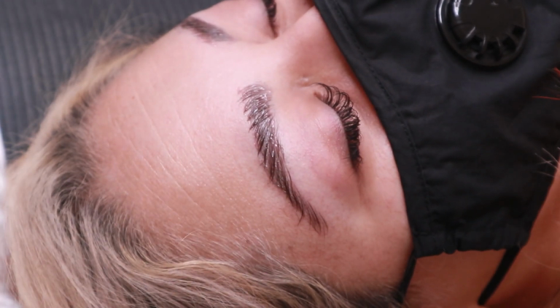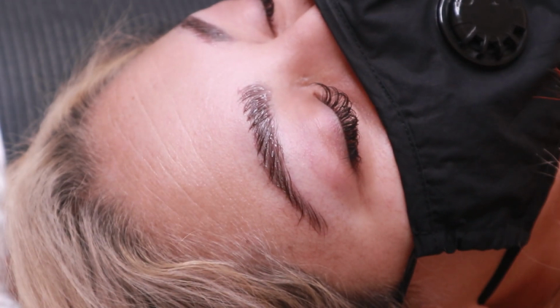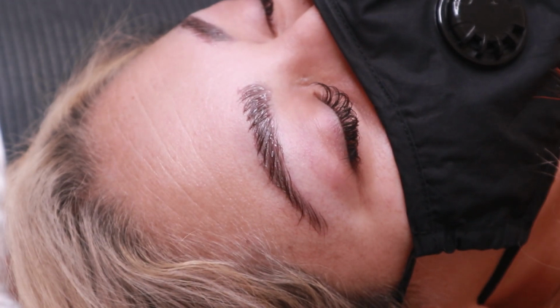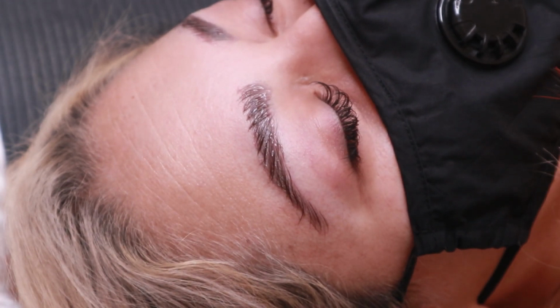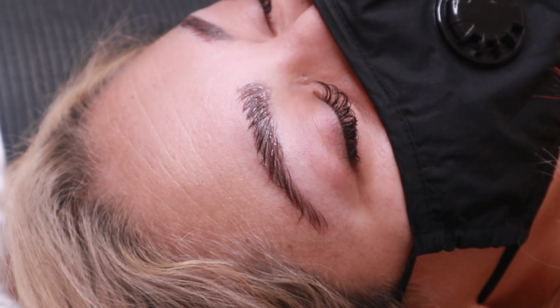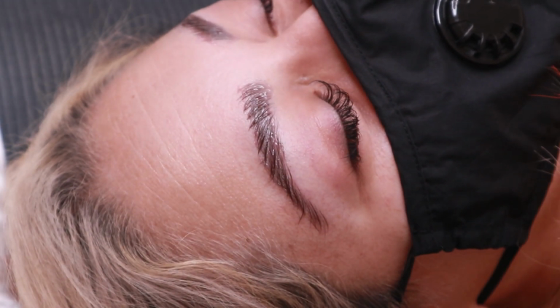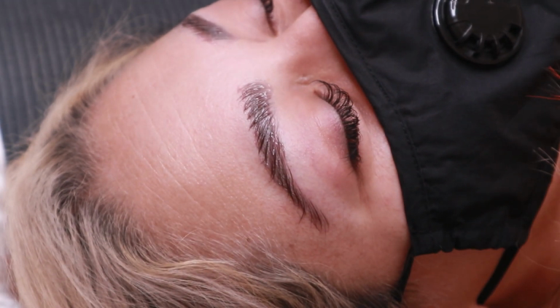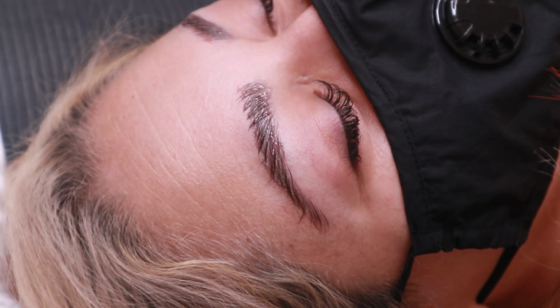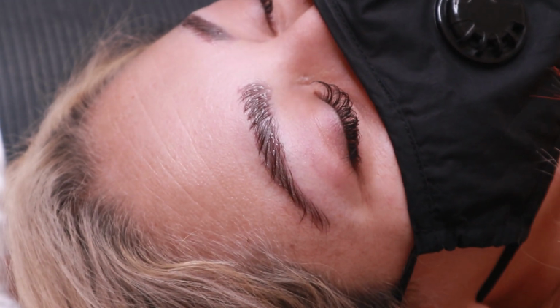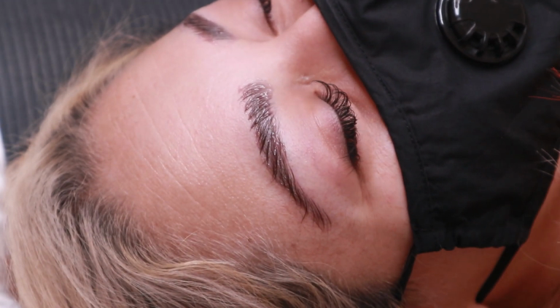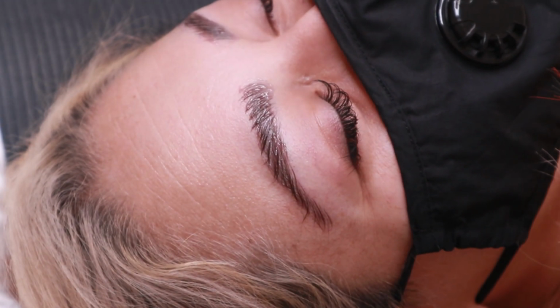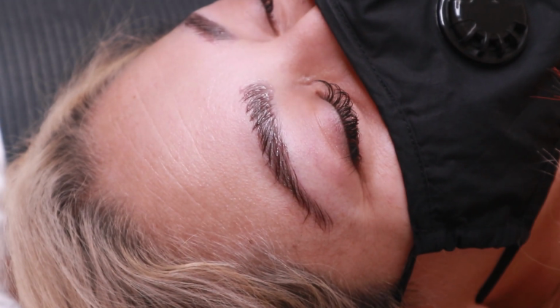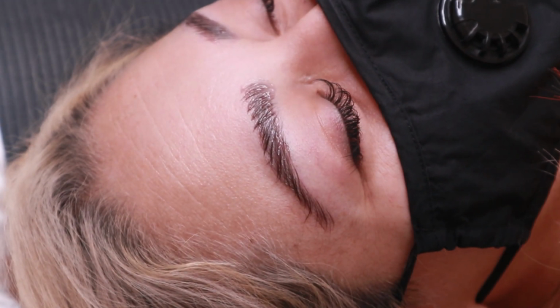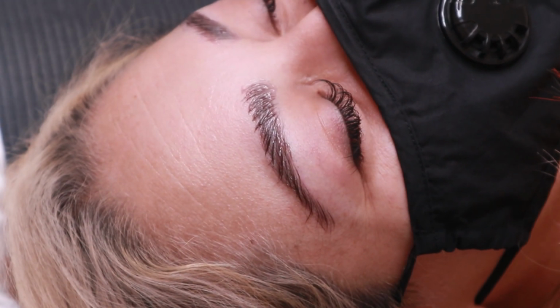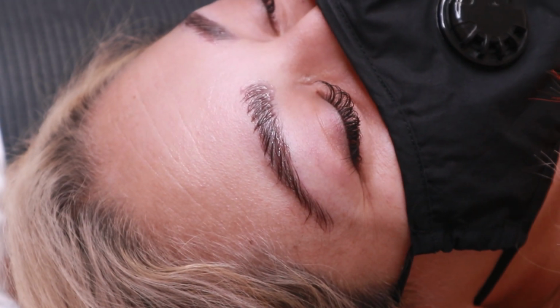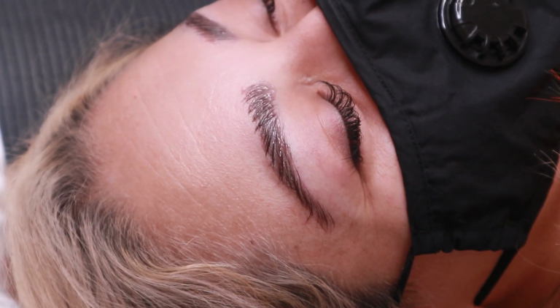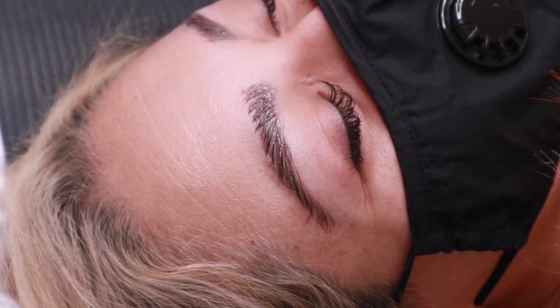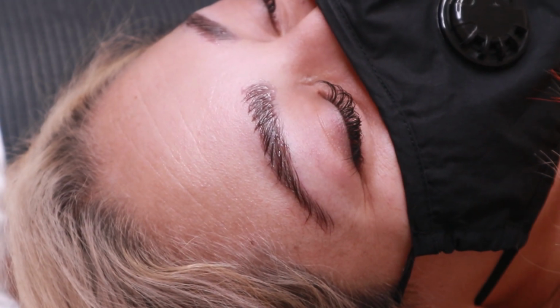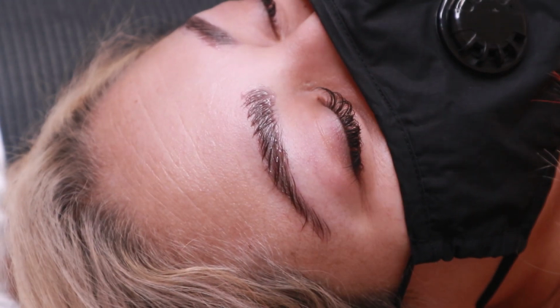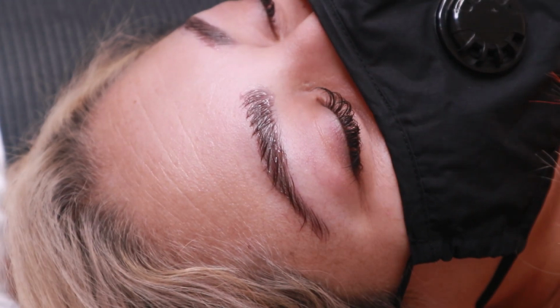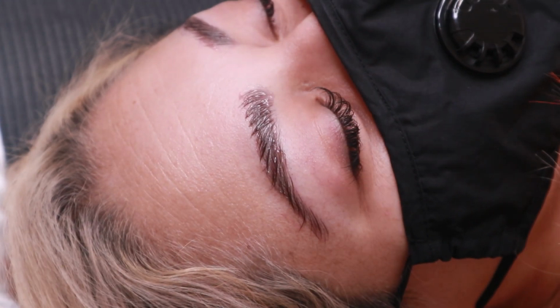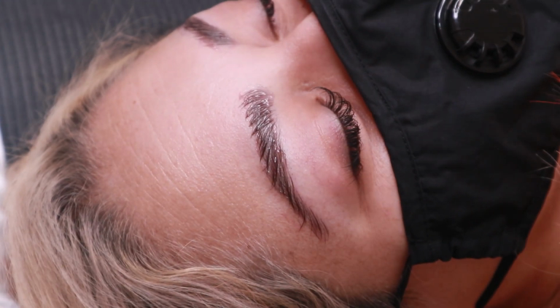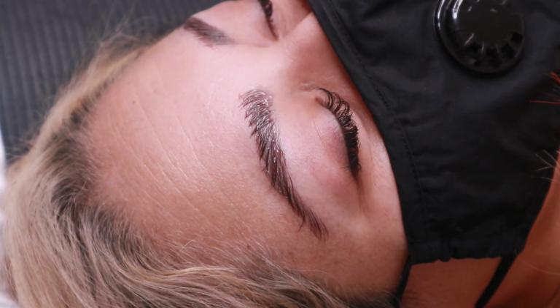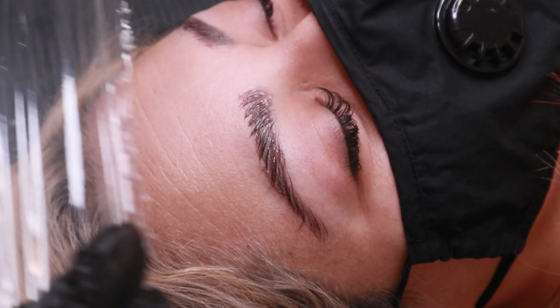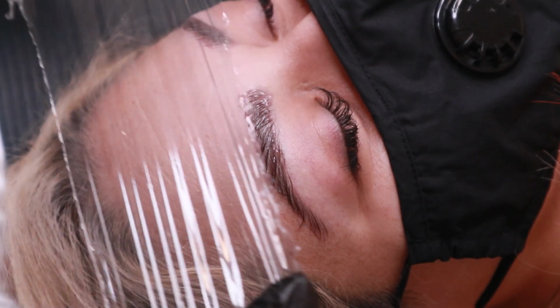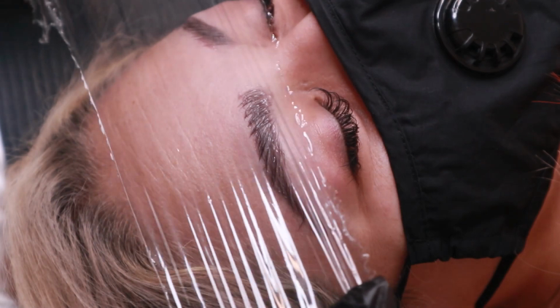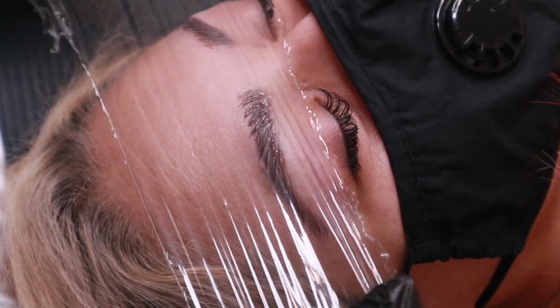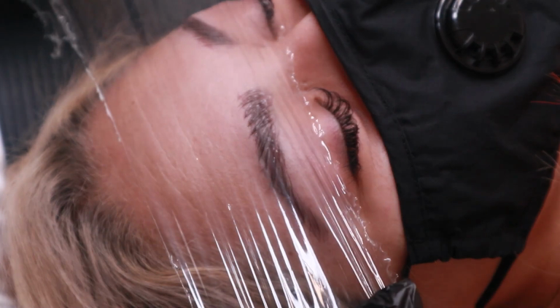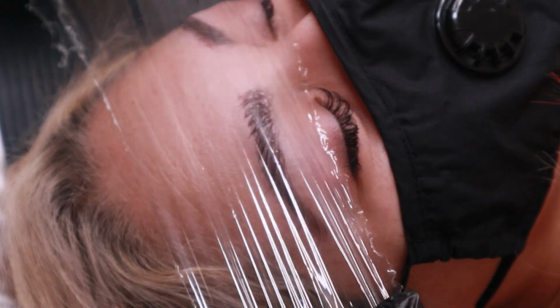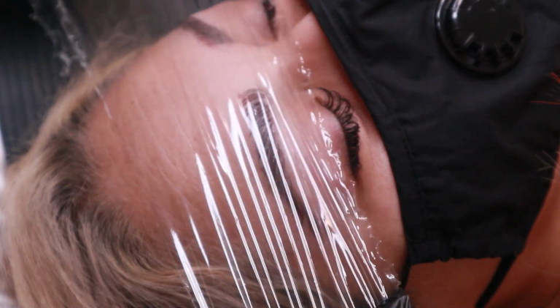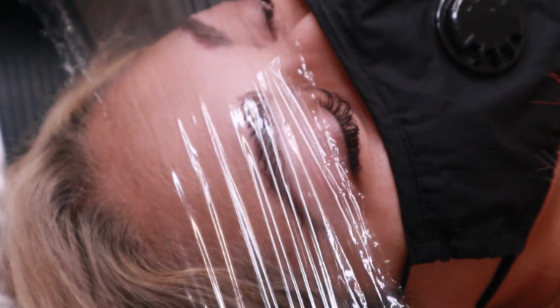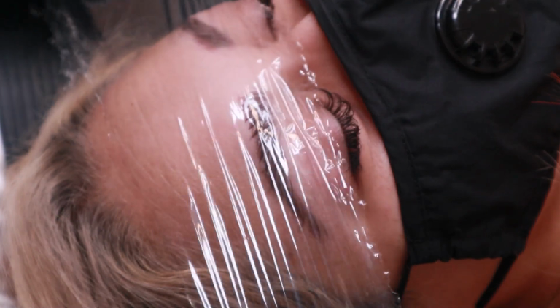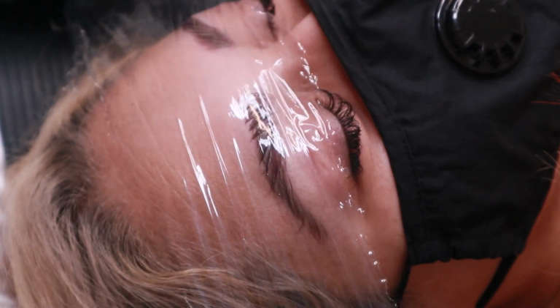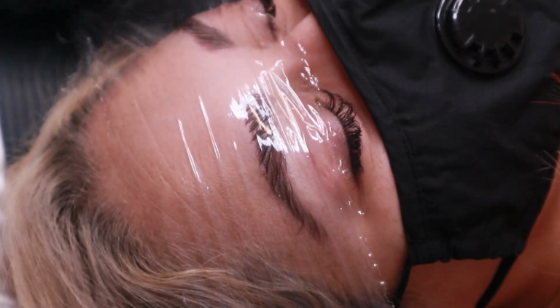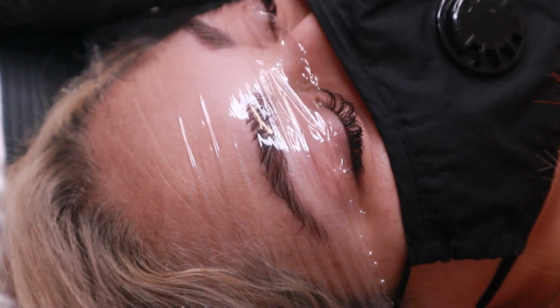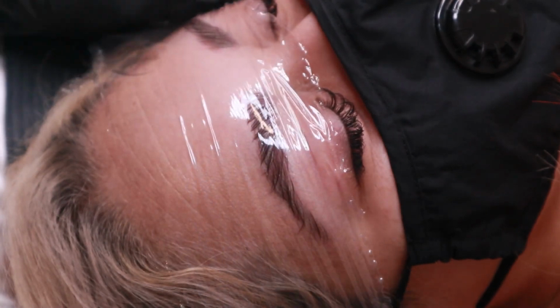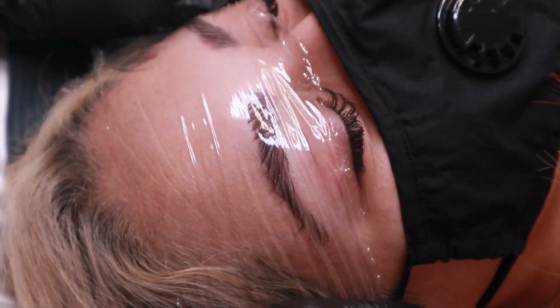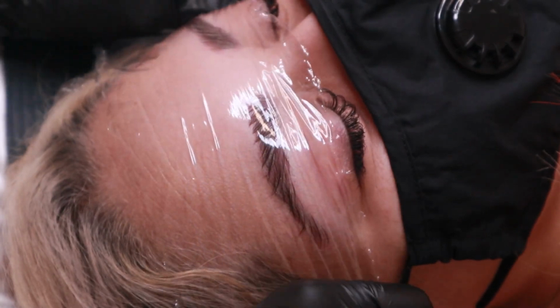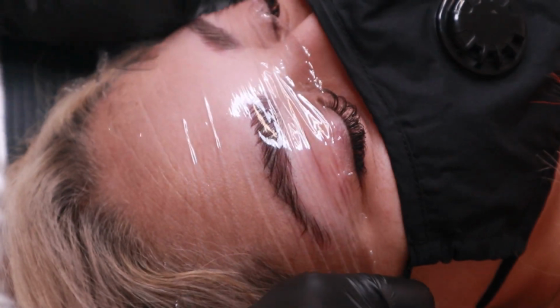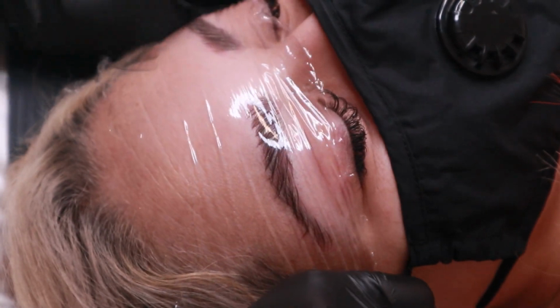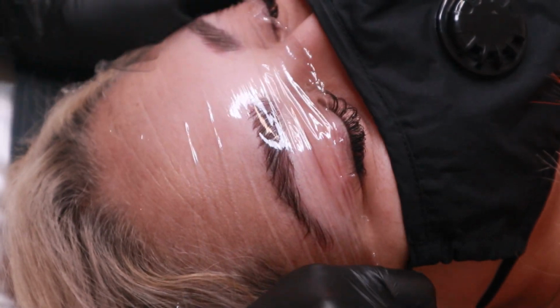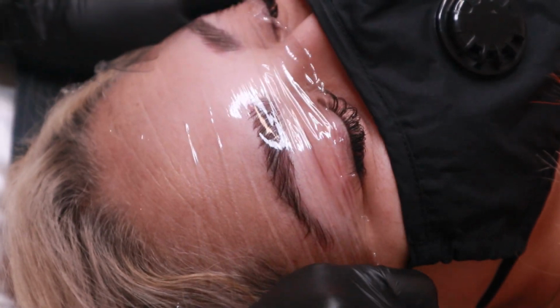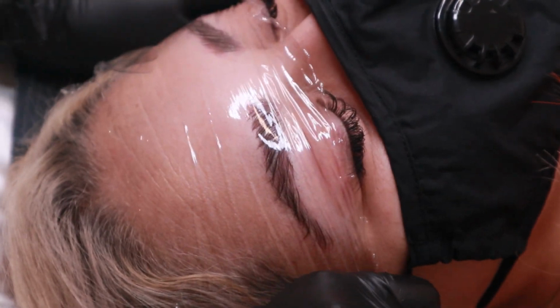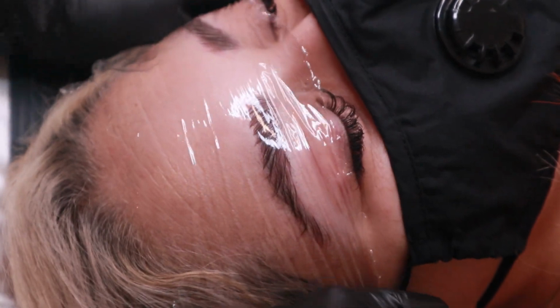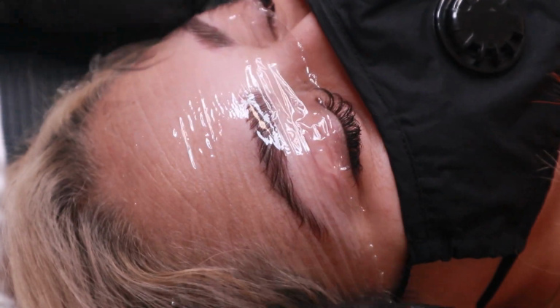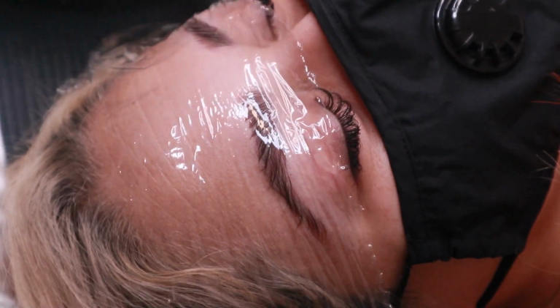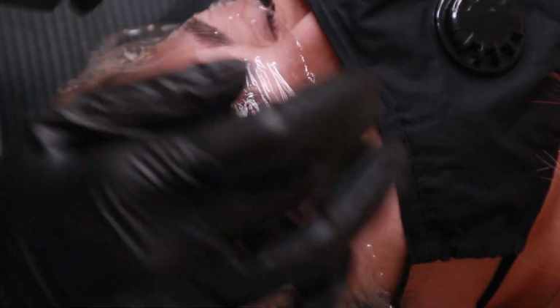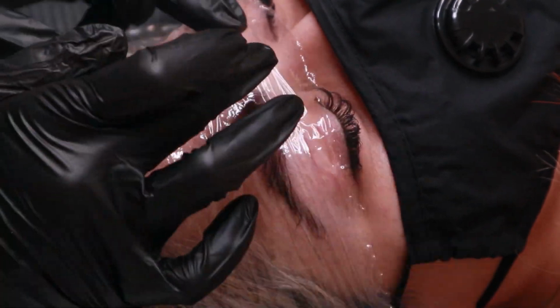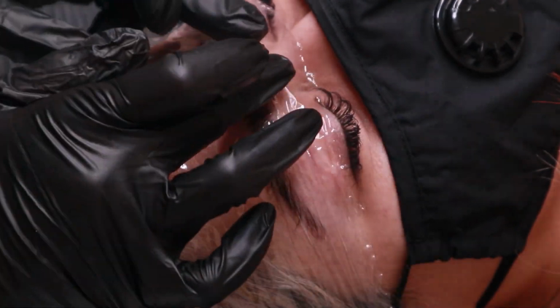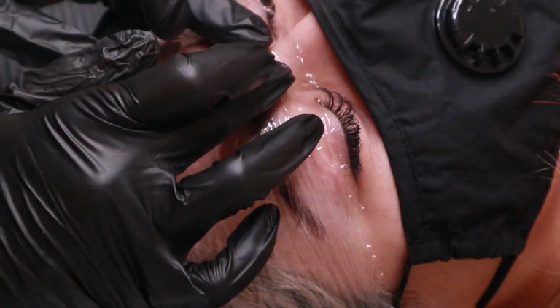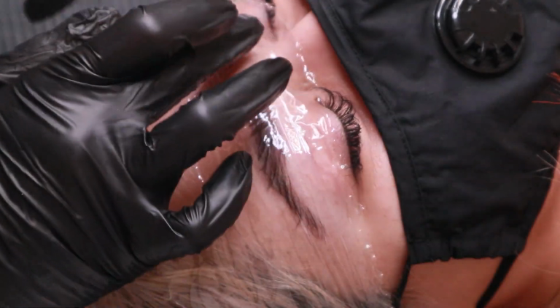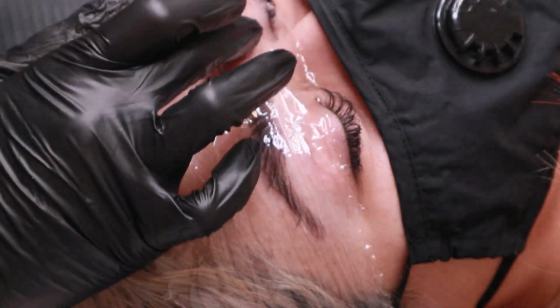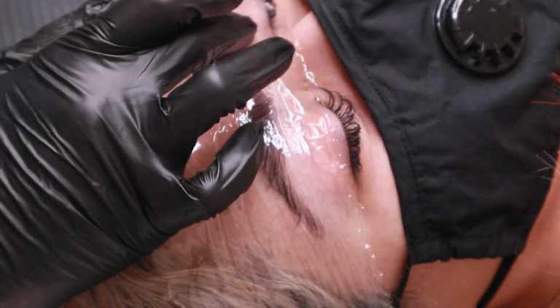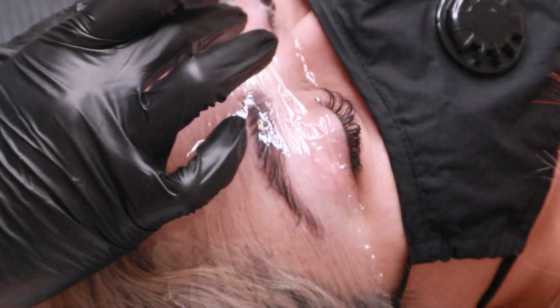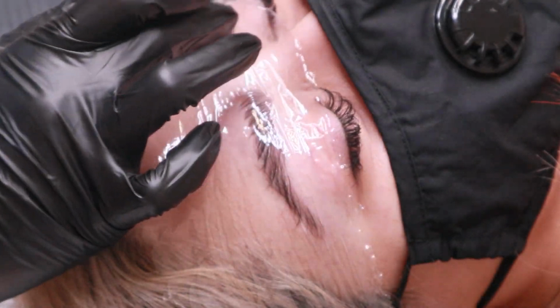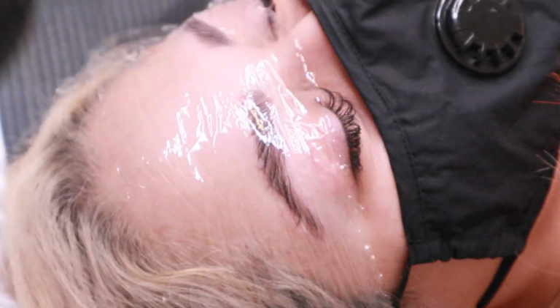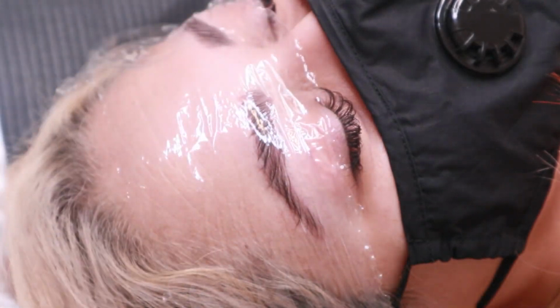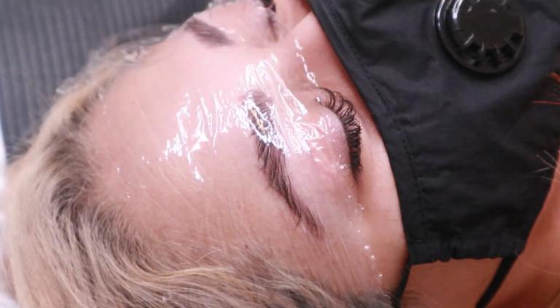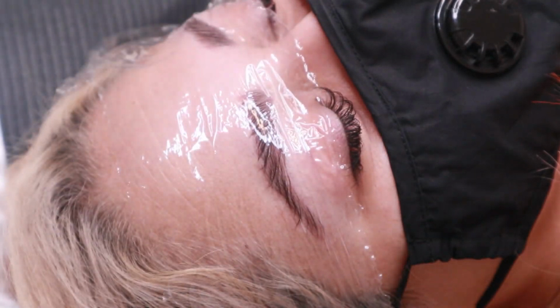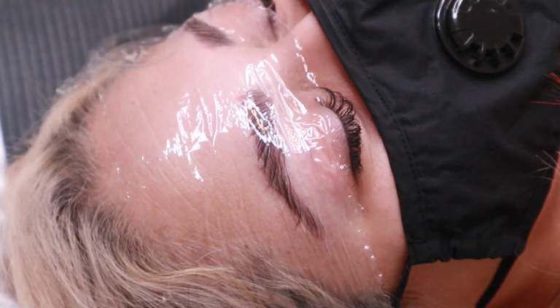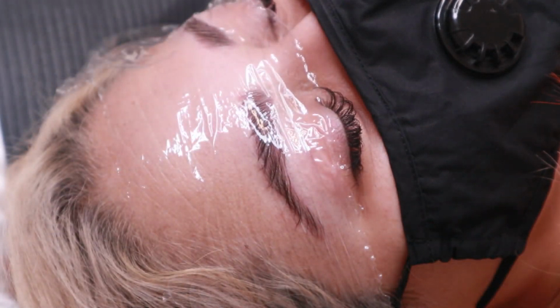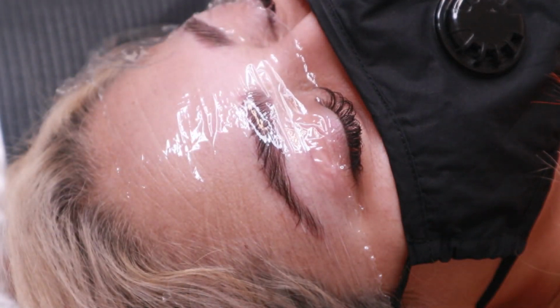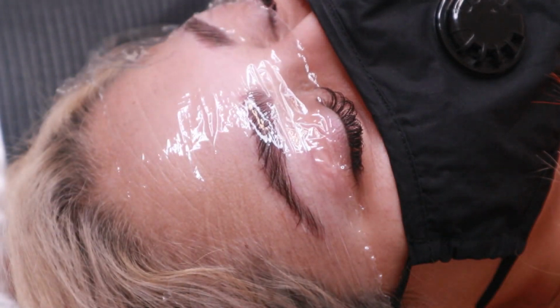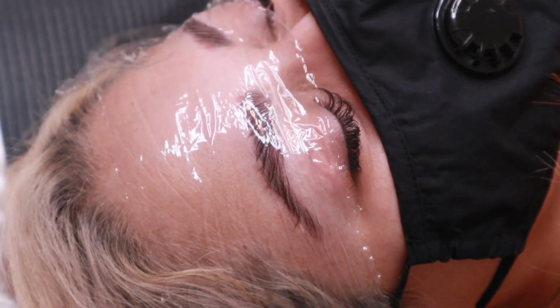After applying the gel, I apply plastic wrap to trap the heat of the product to help it be processed faster.